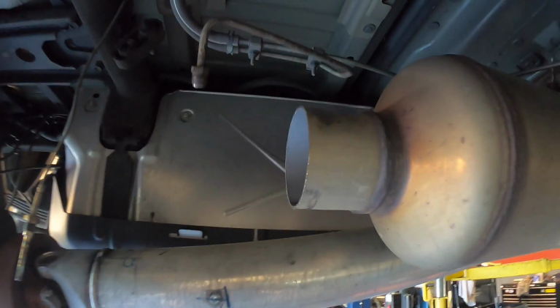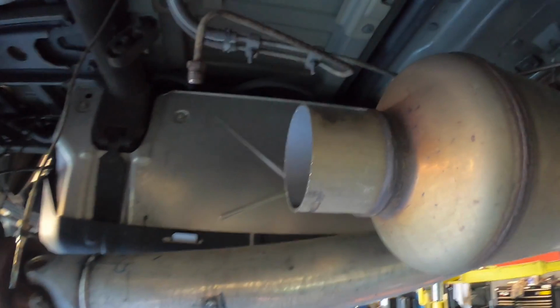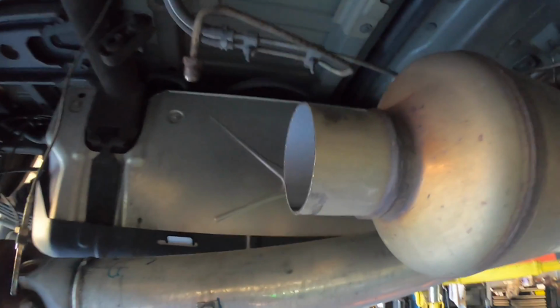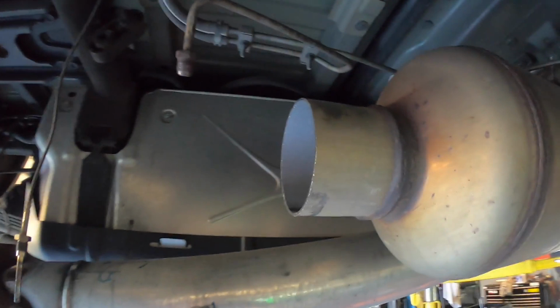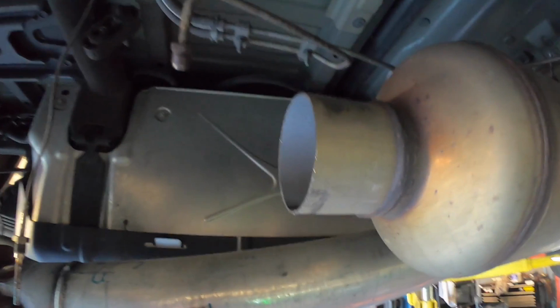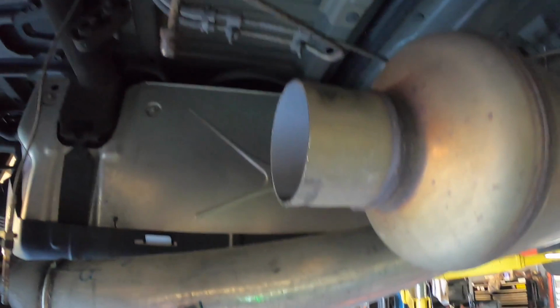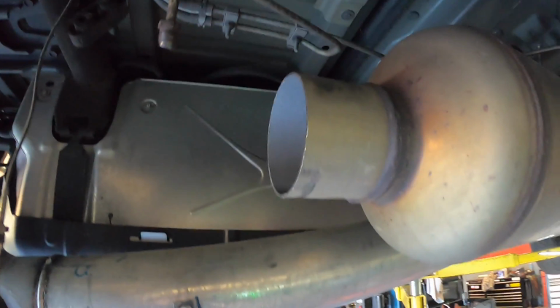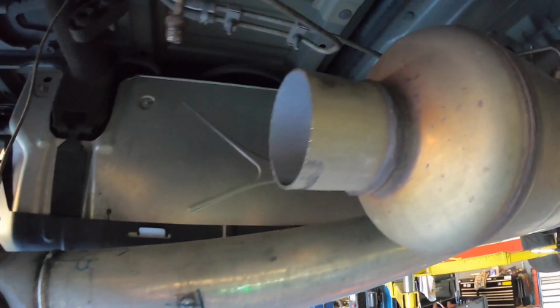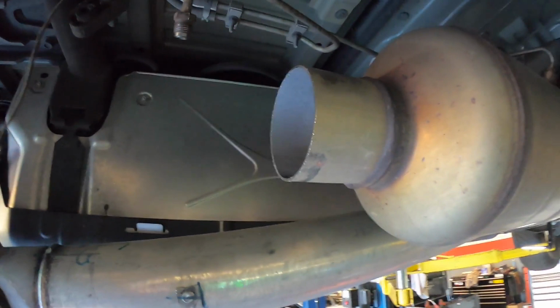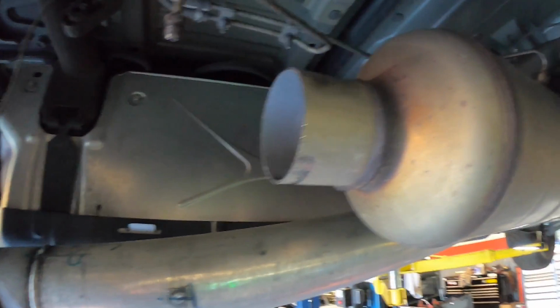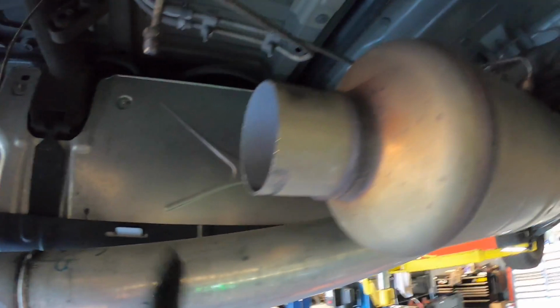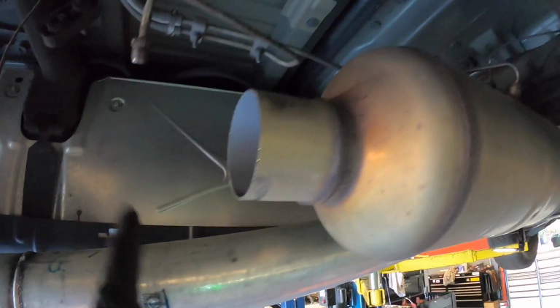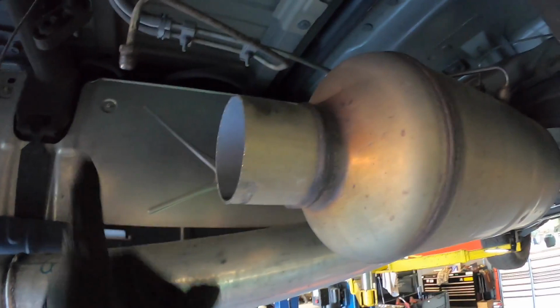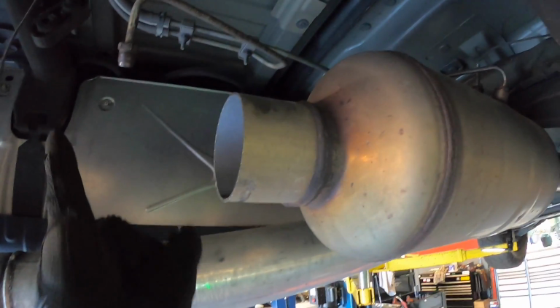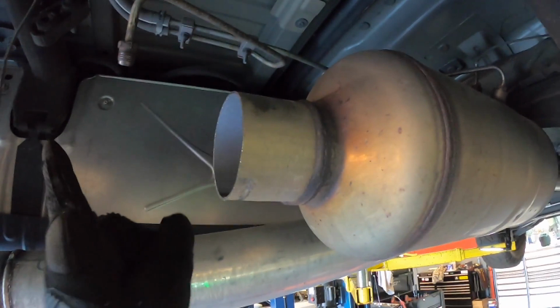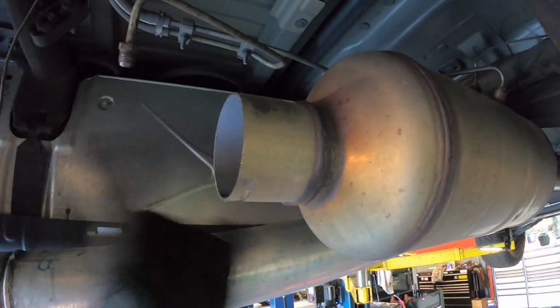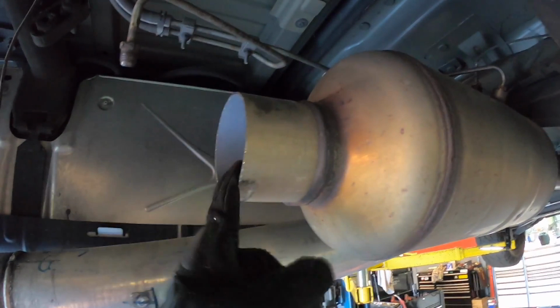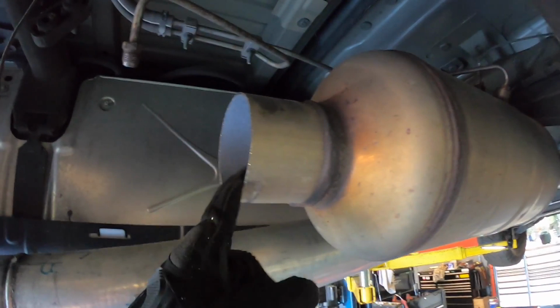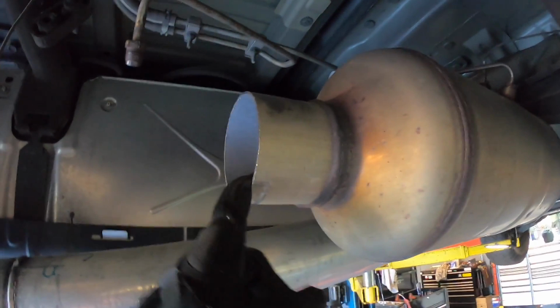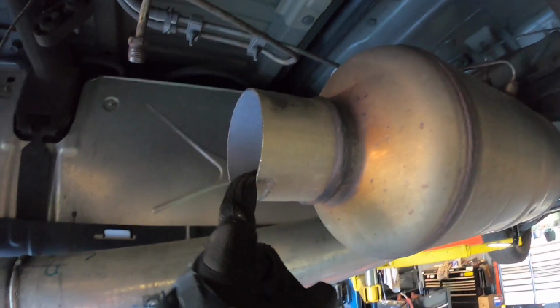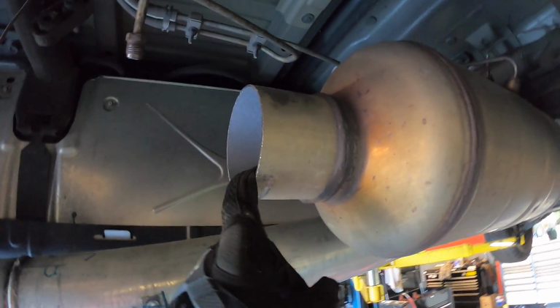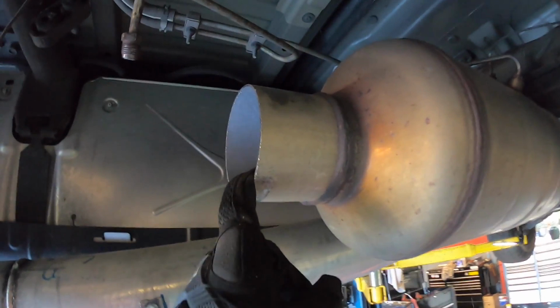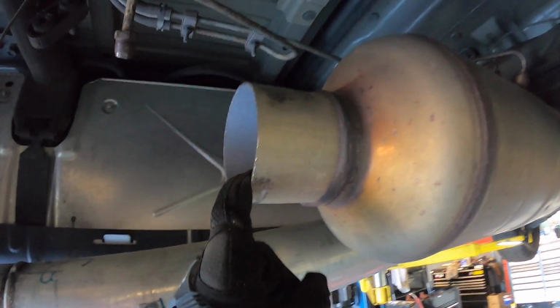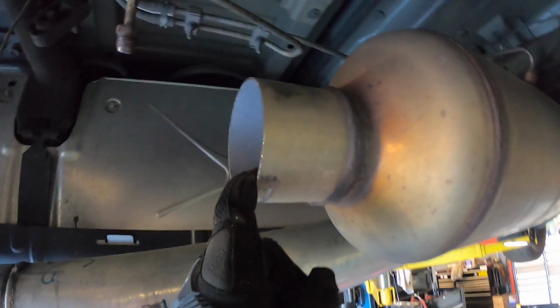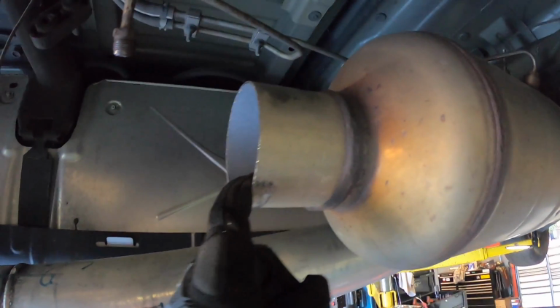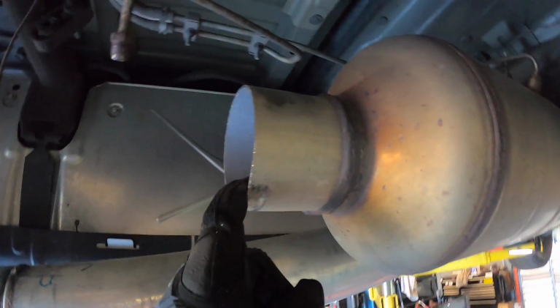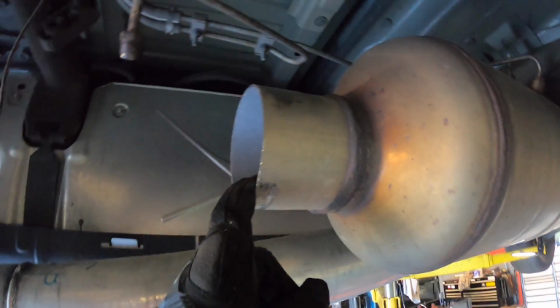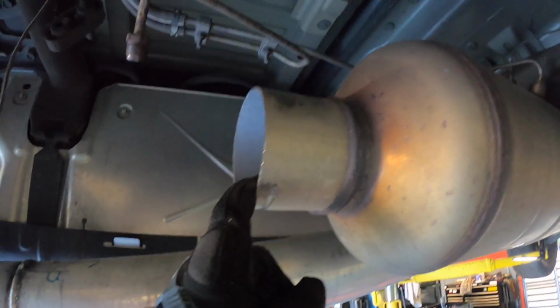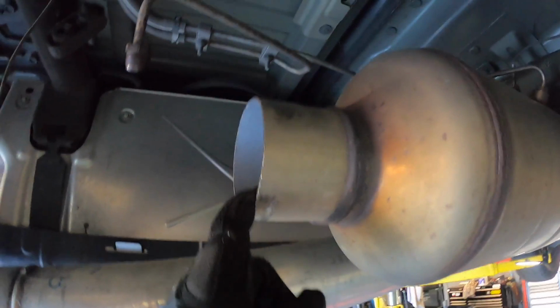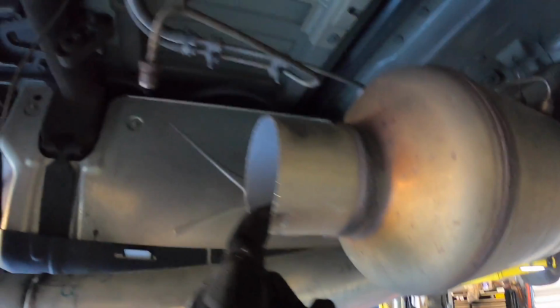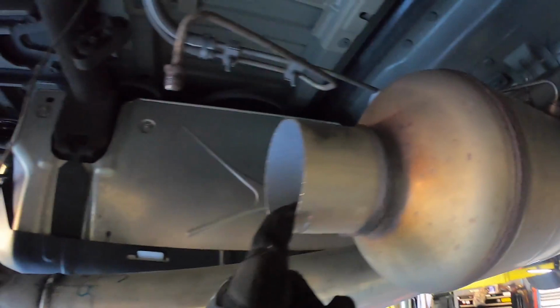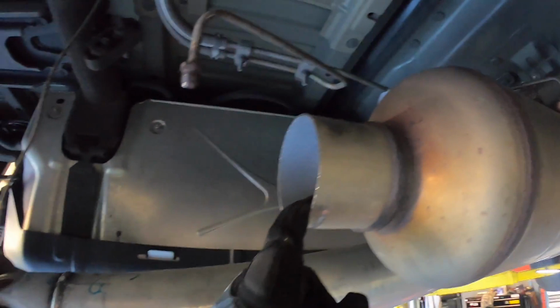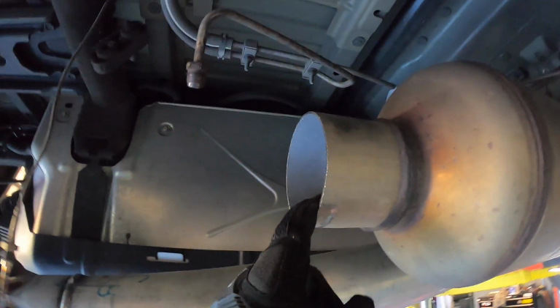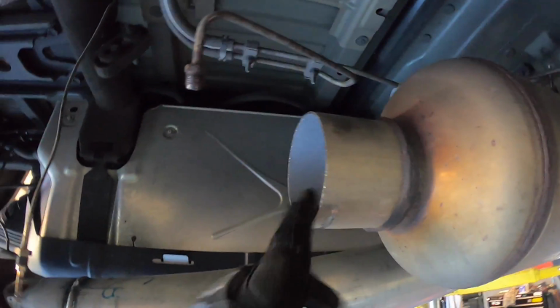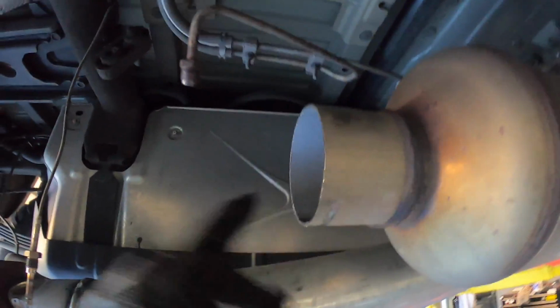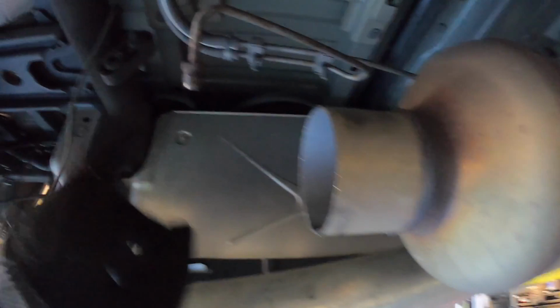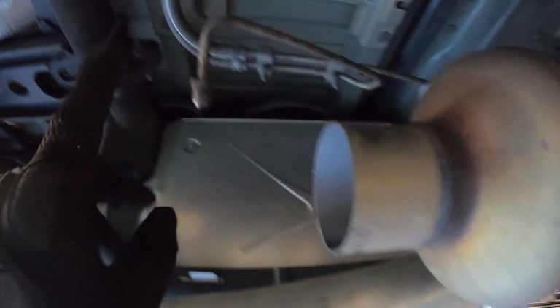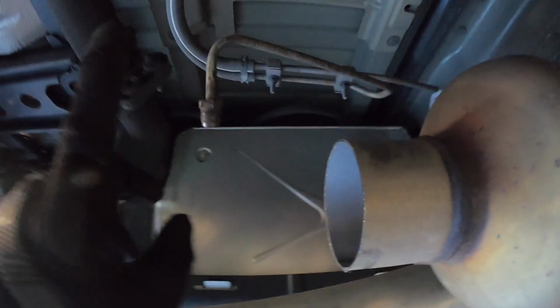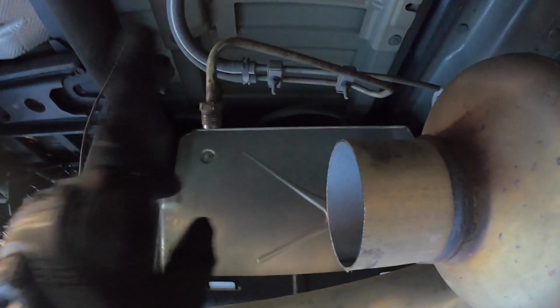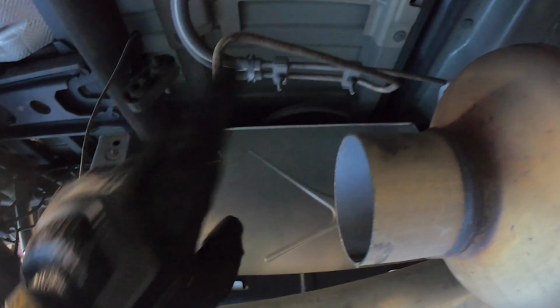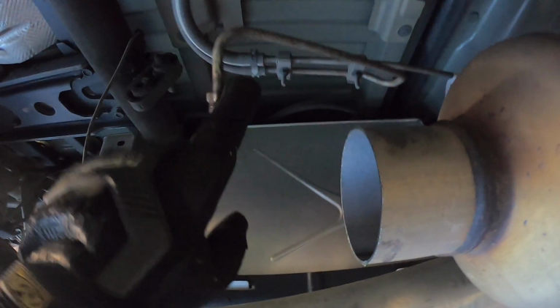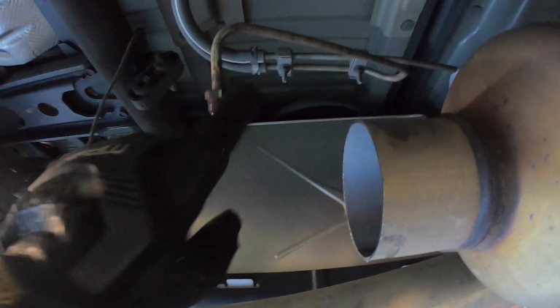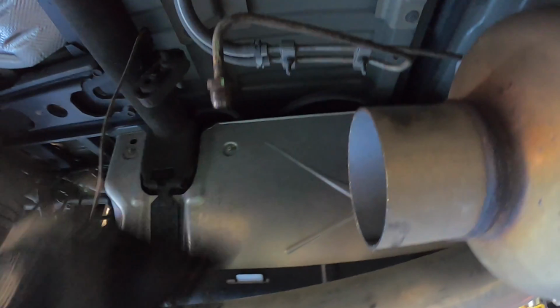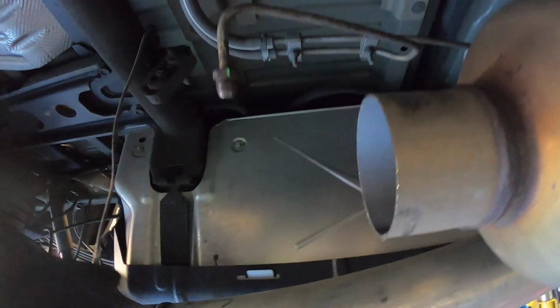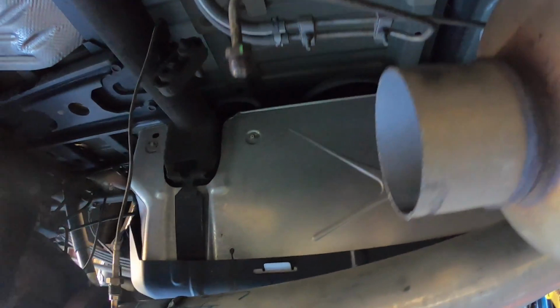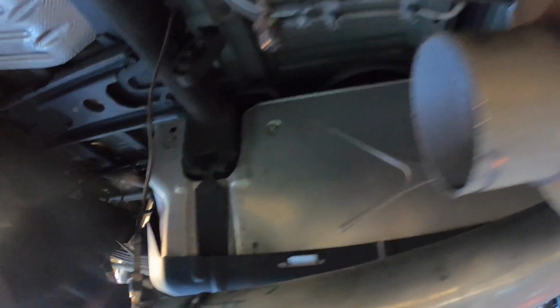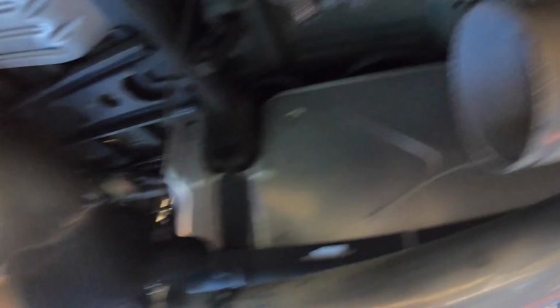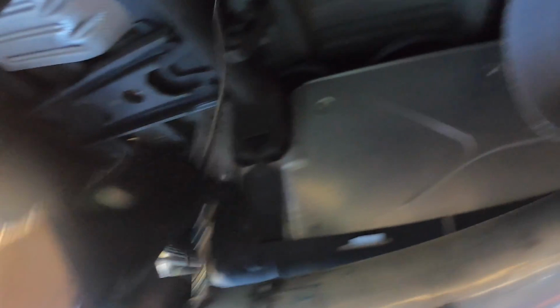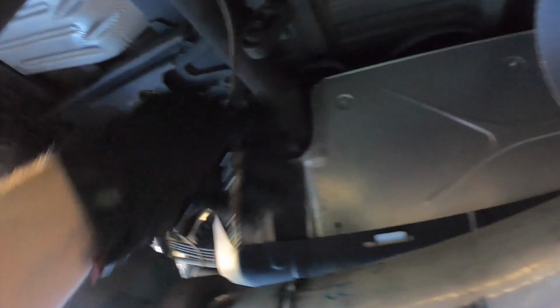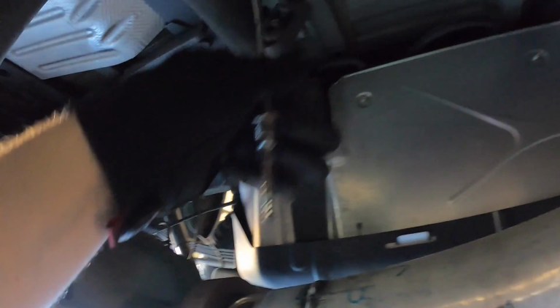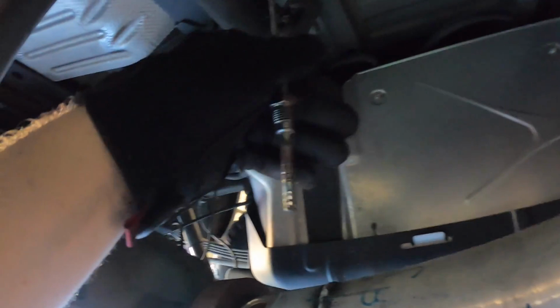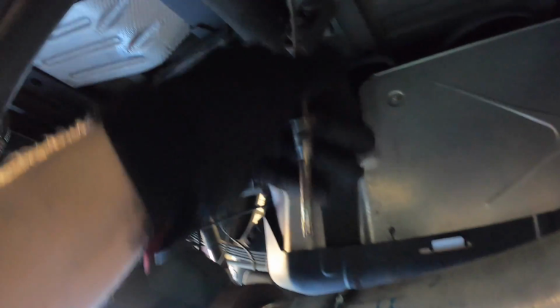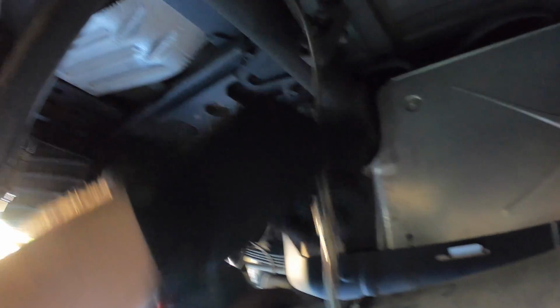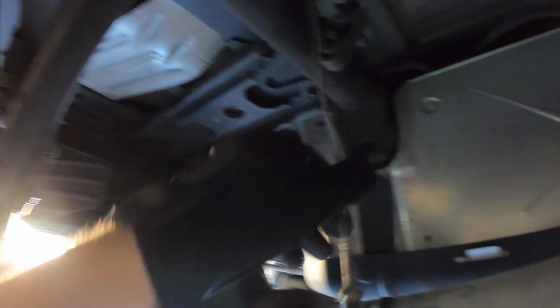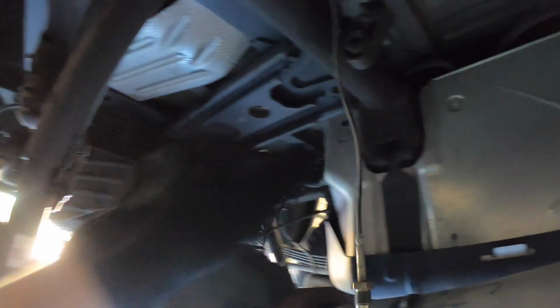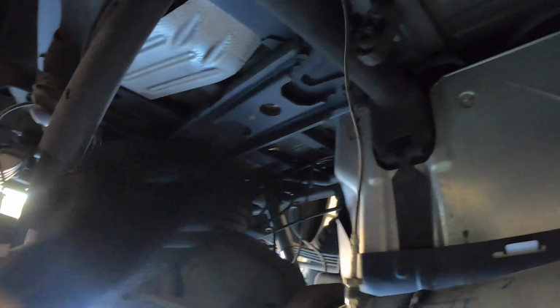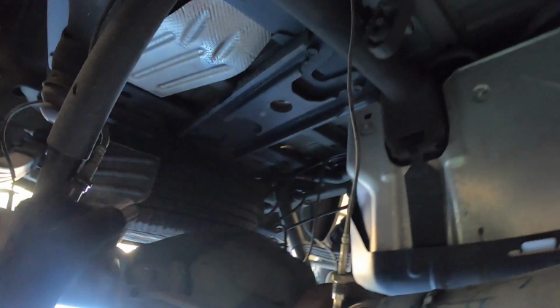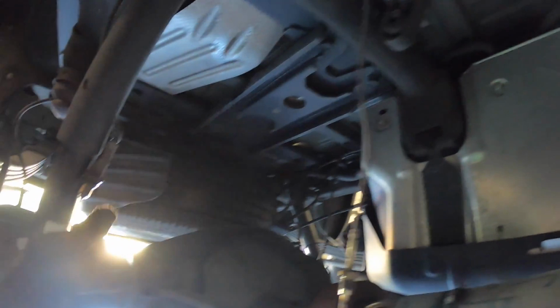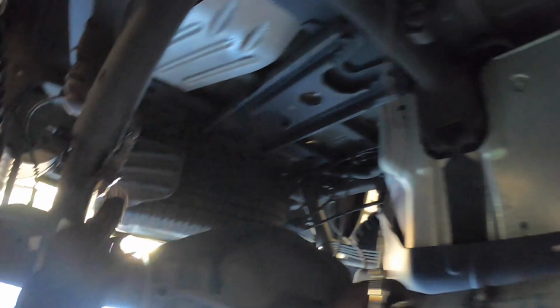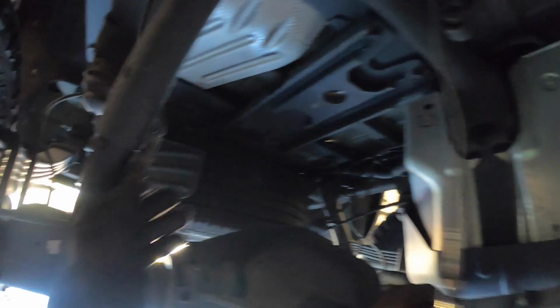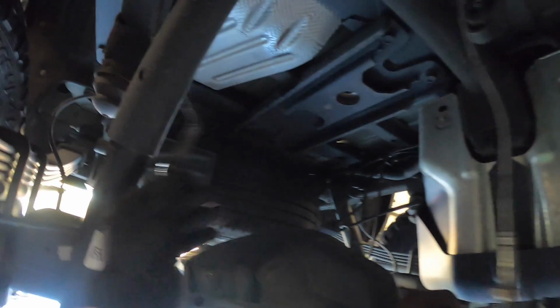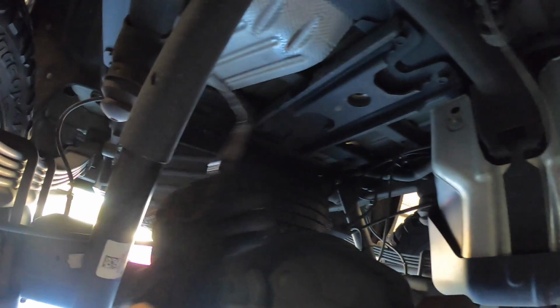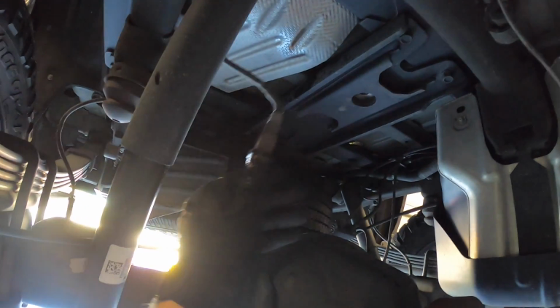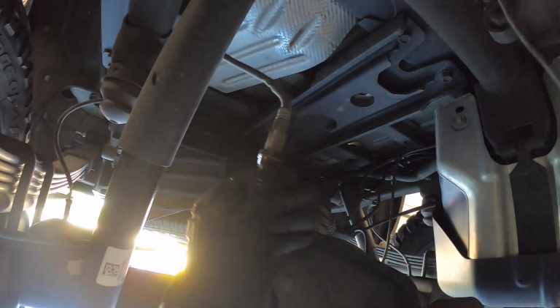With your exhaust removed, this is what you're left with — a little bit of a stub hanging off your filter, and a couple sensors.